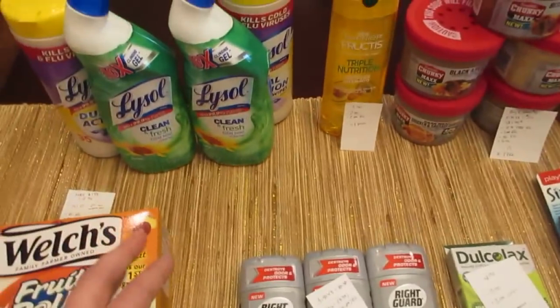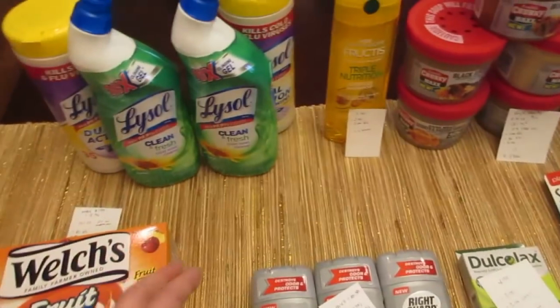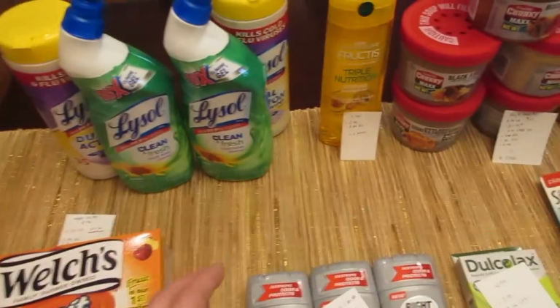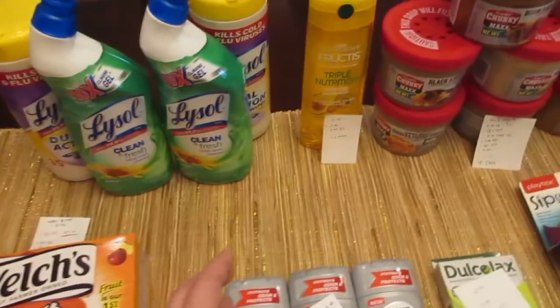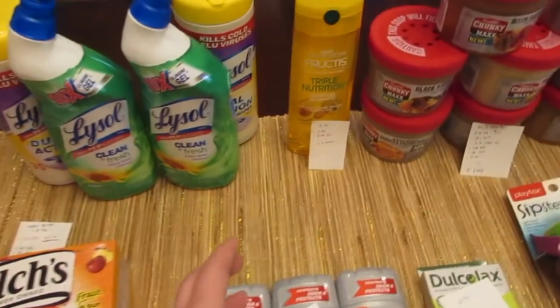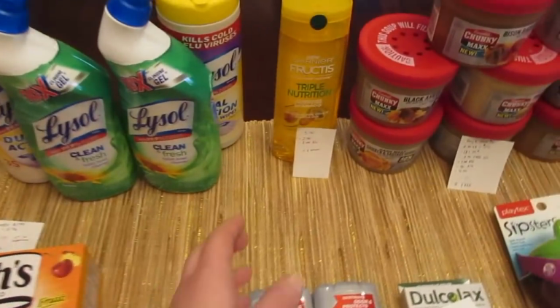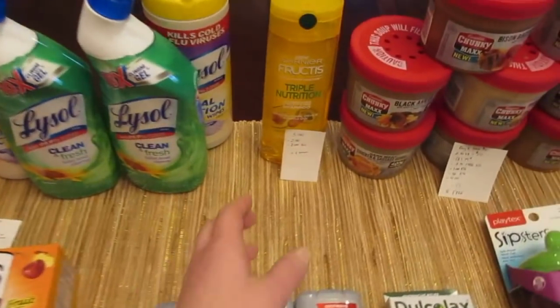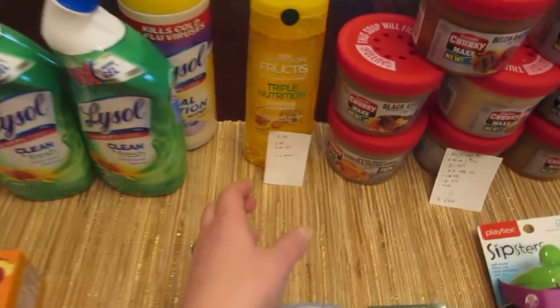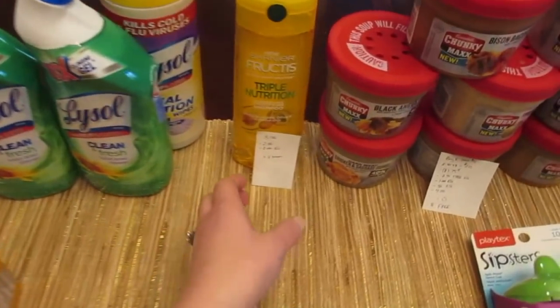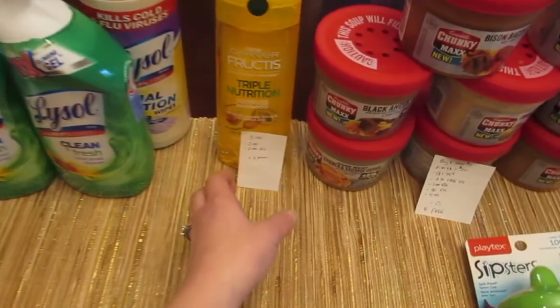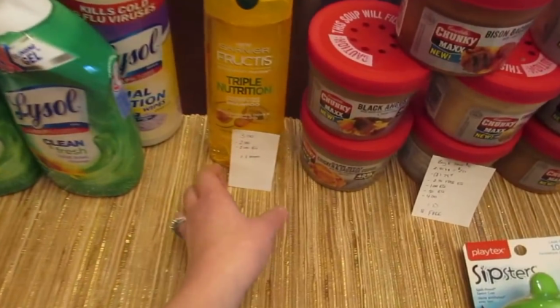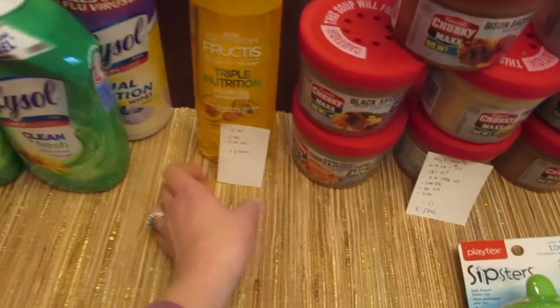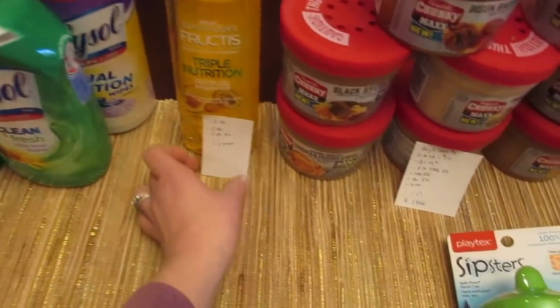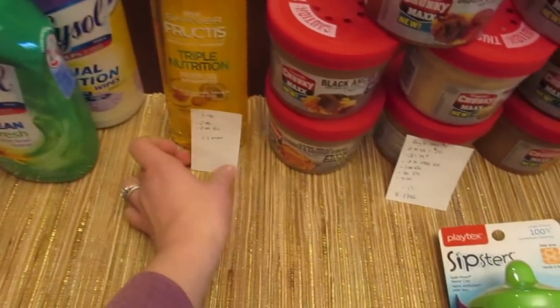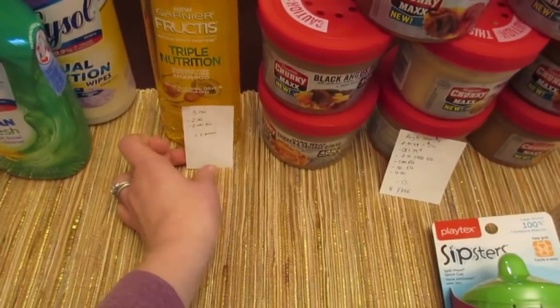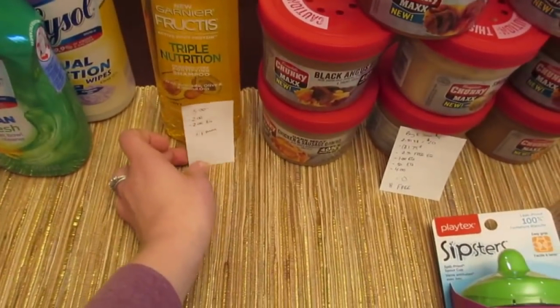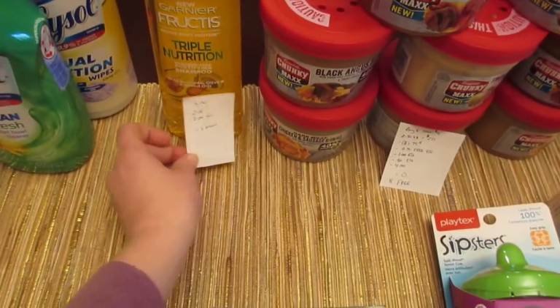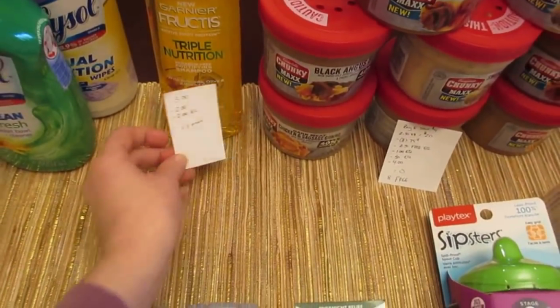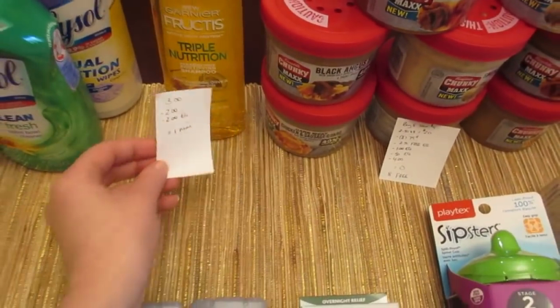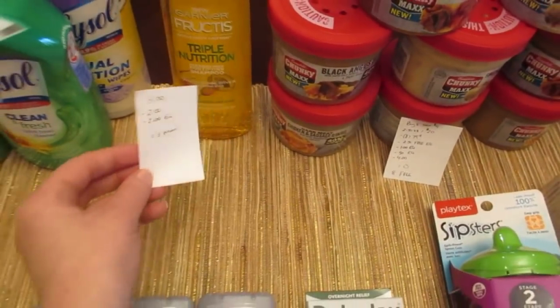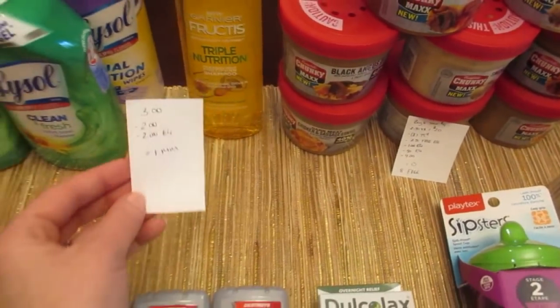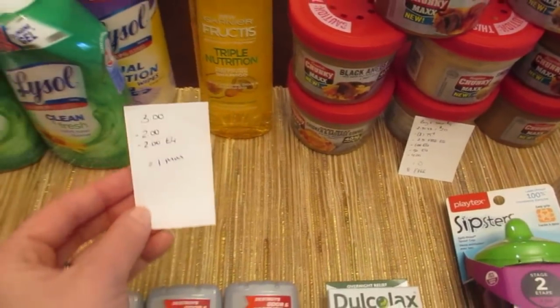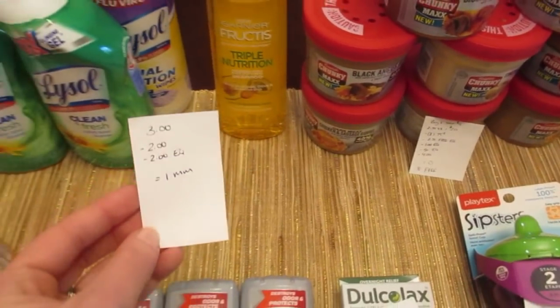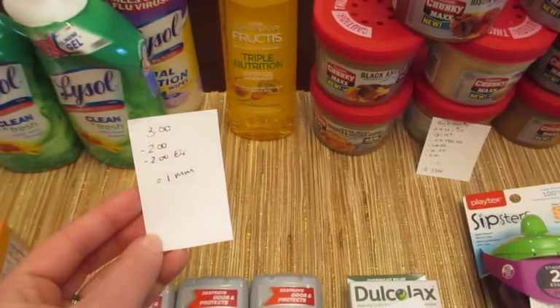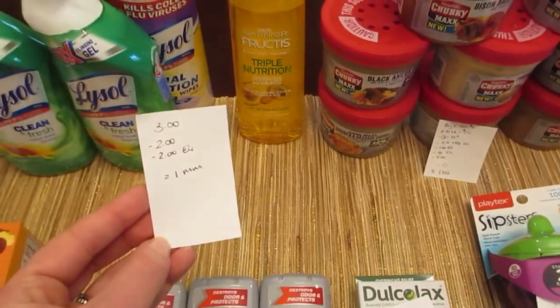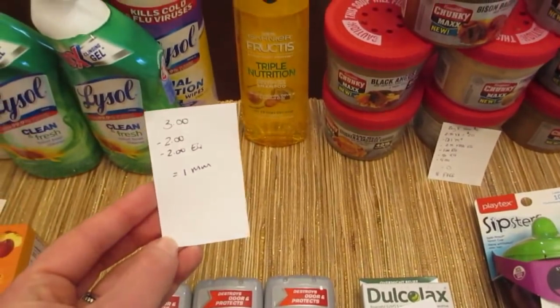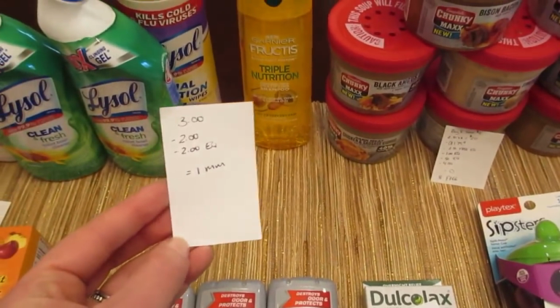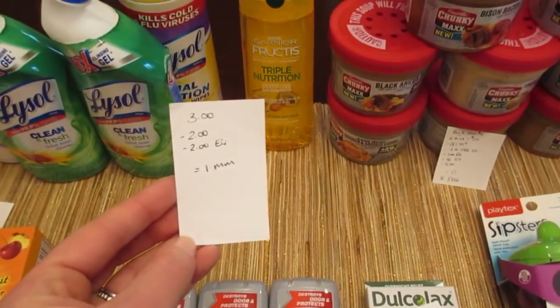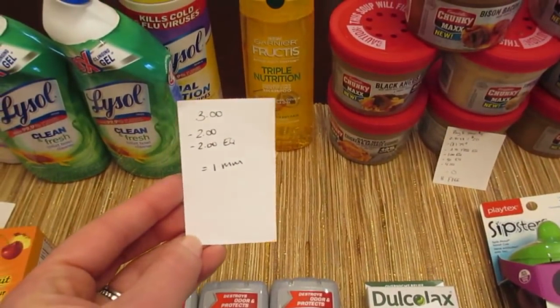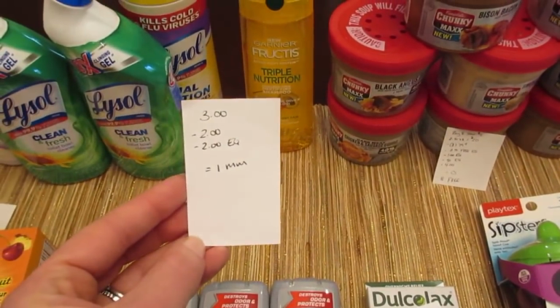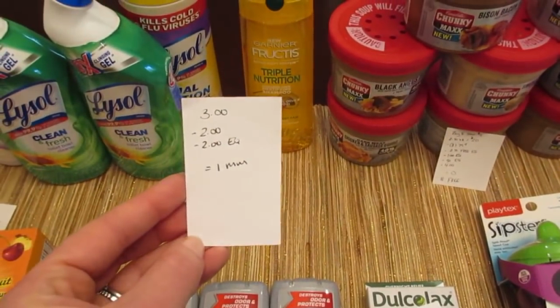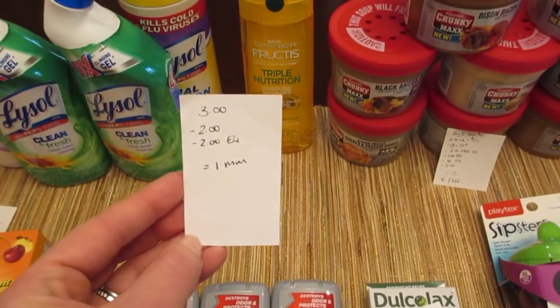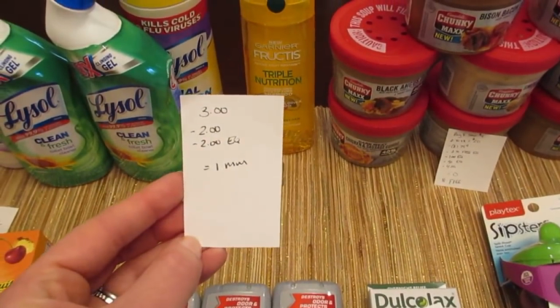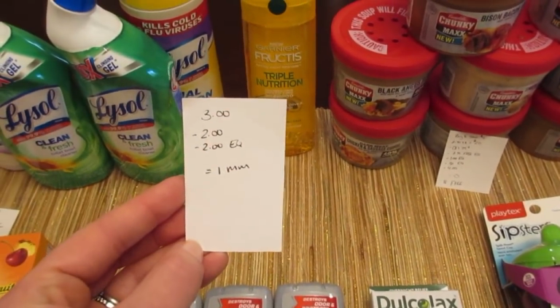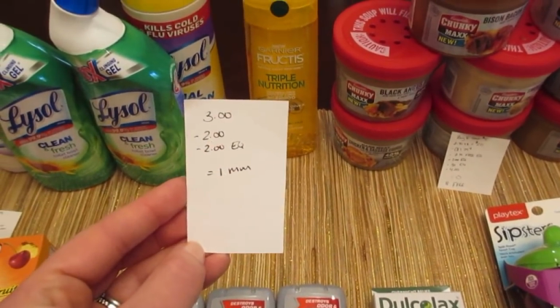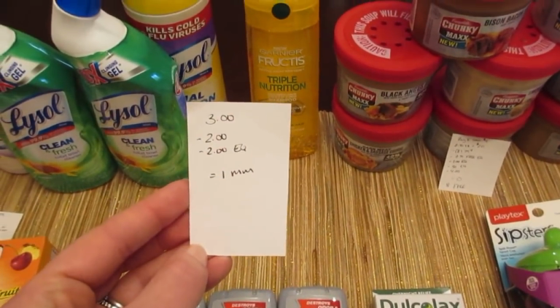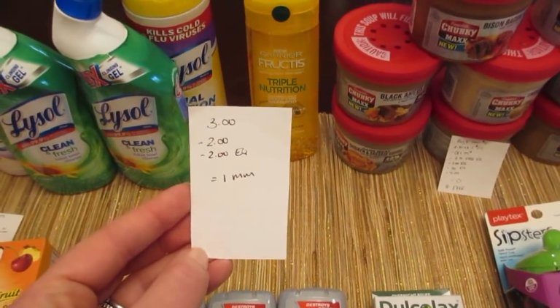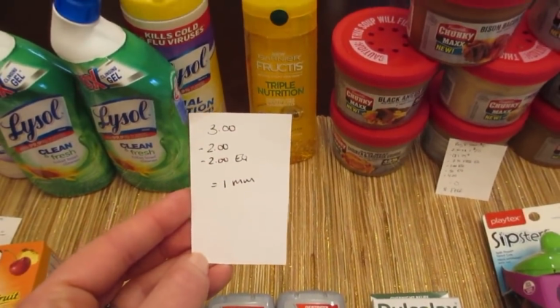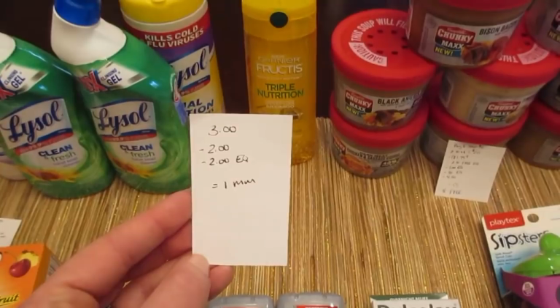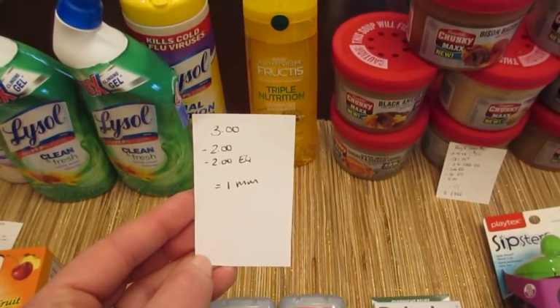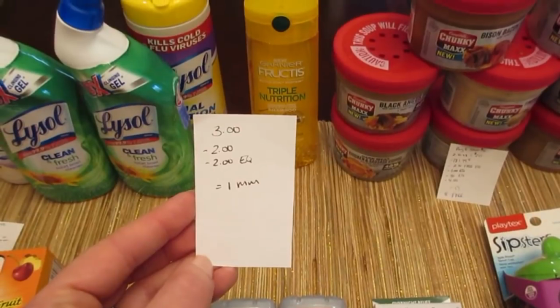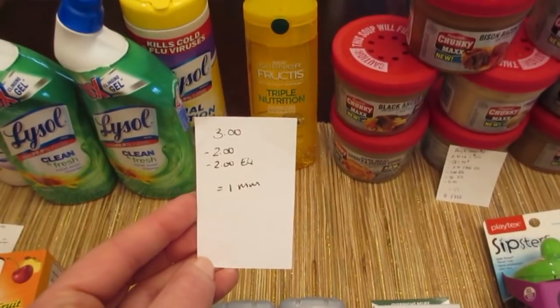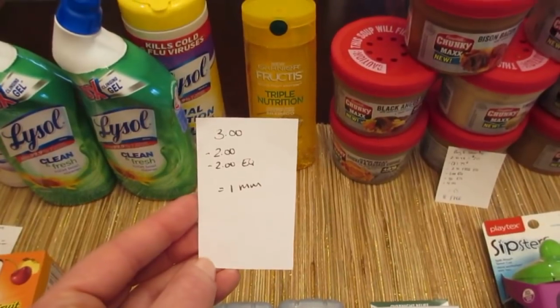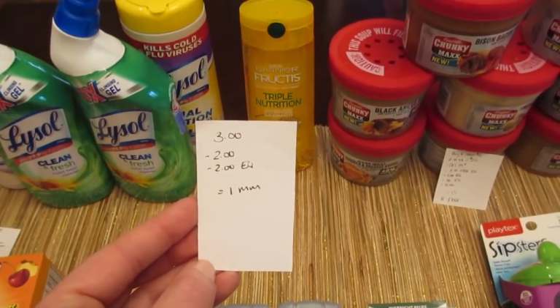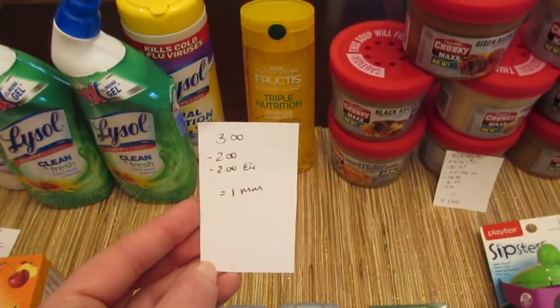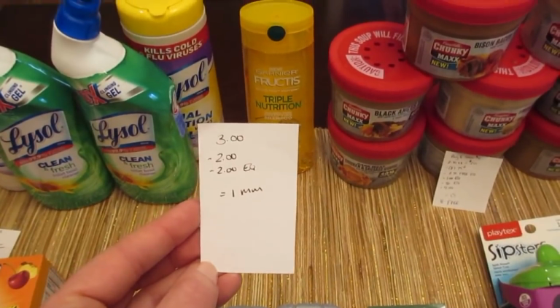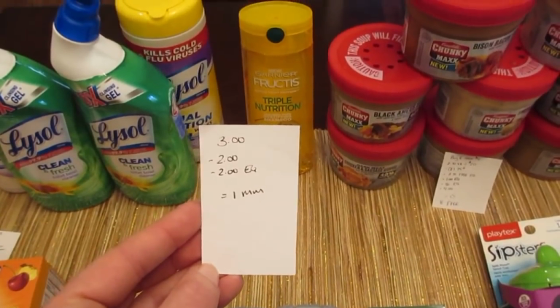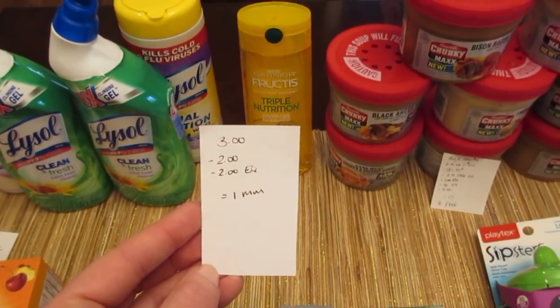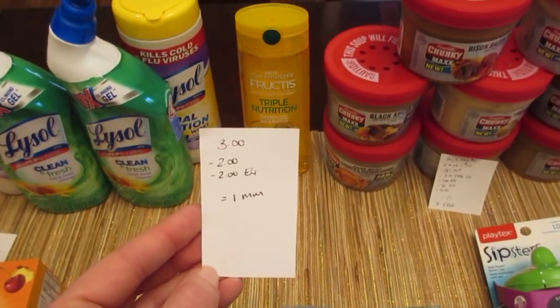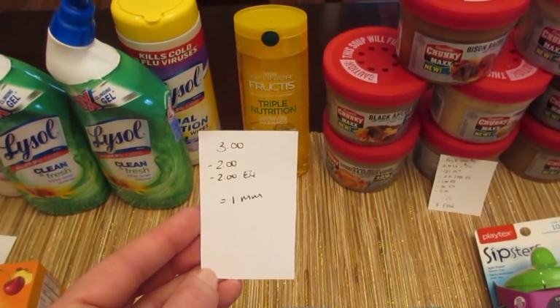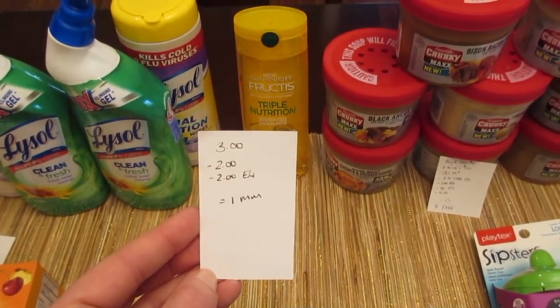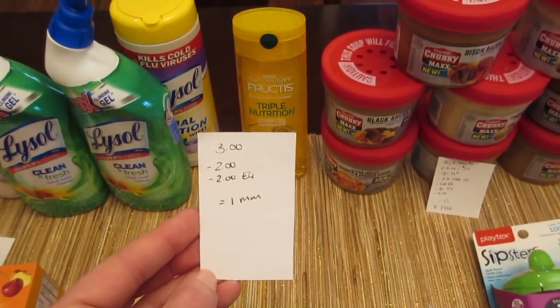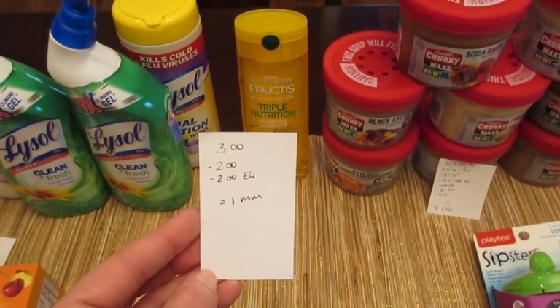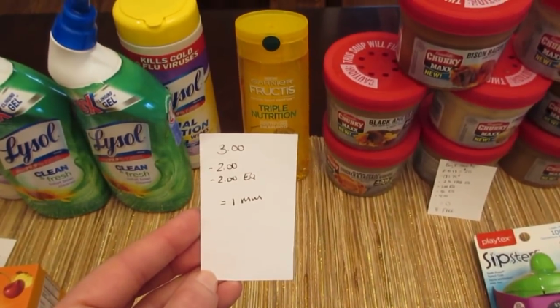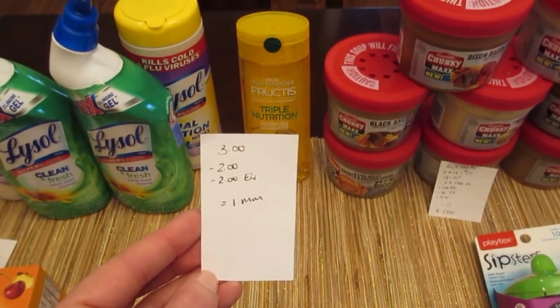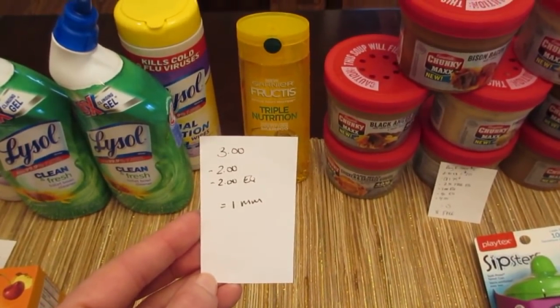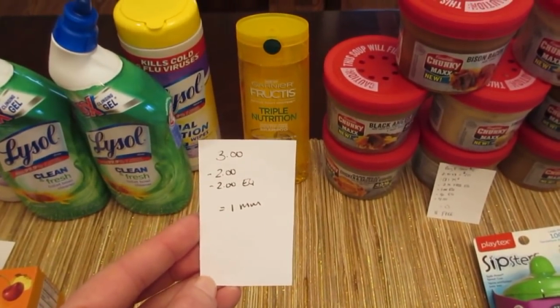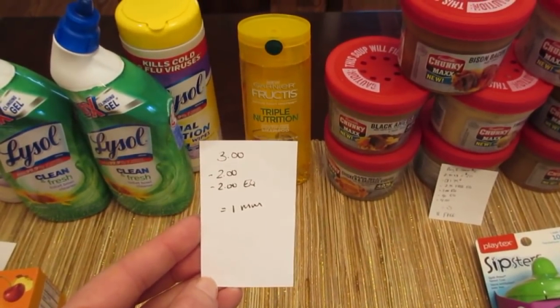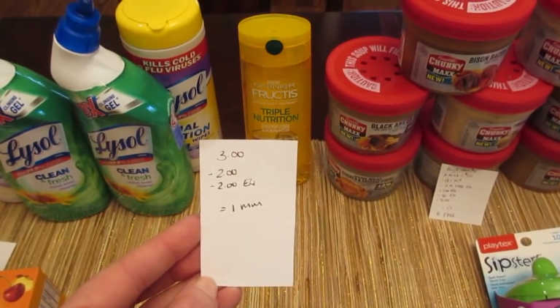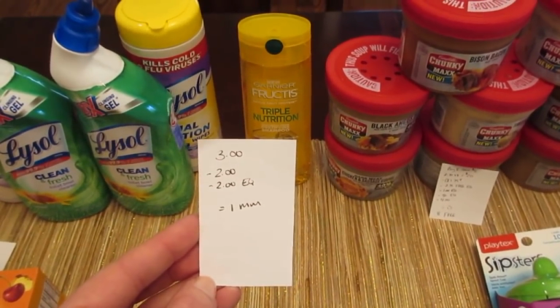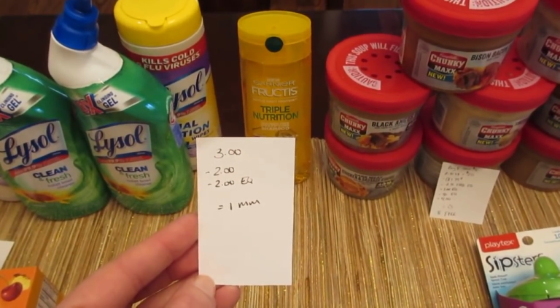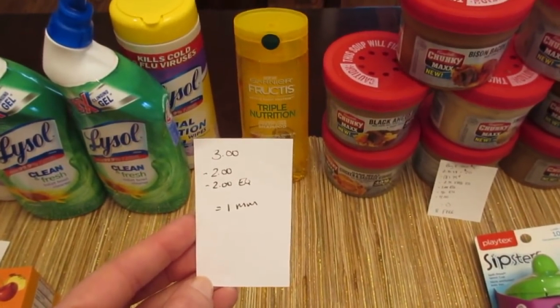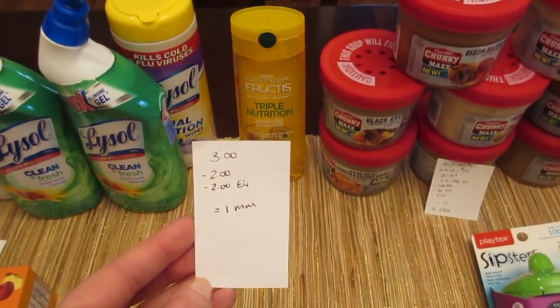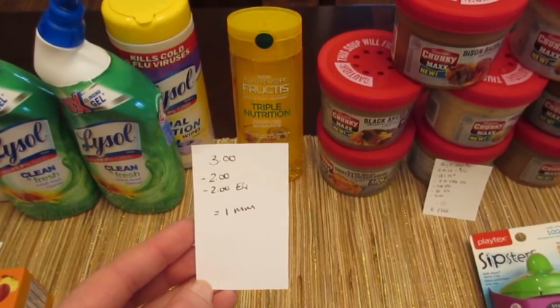The Garnier is $3. We have a $2 printable coupon from coupons.com and a $2 e-coupon, so it's a $1 moneymaker.